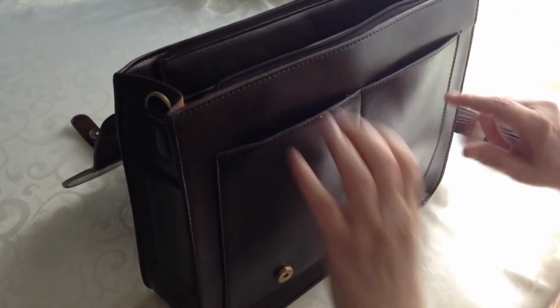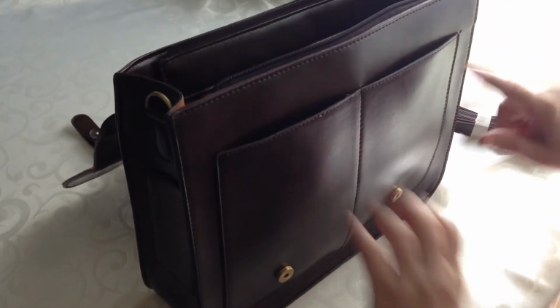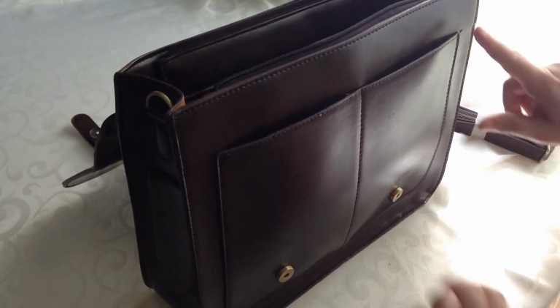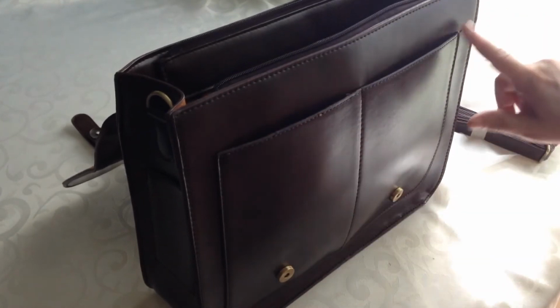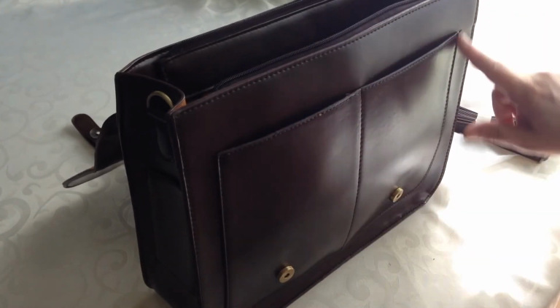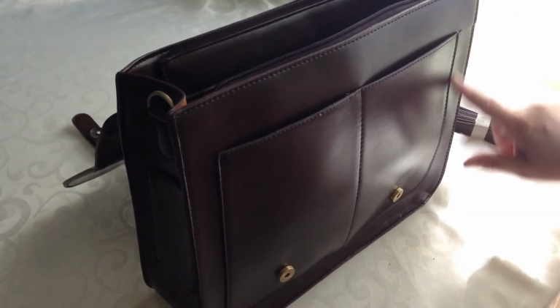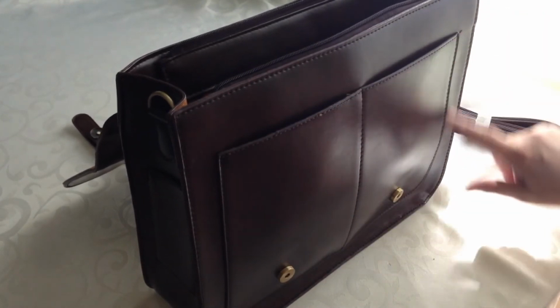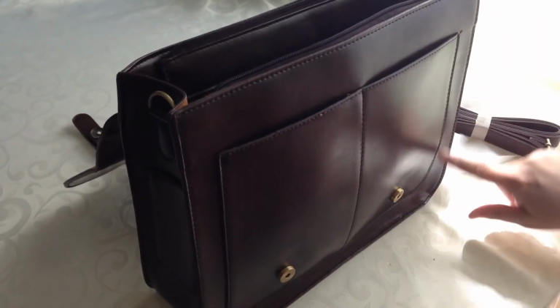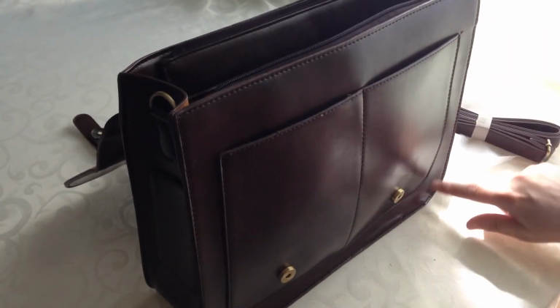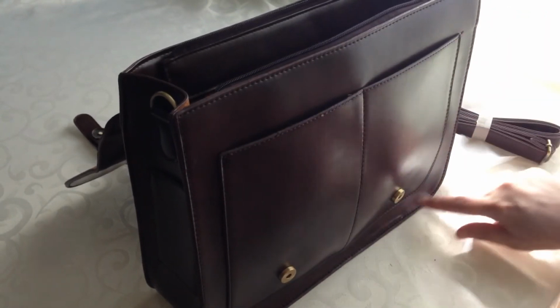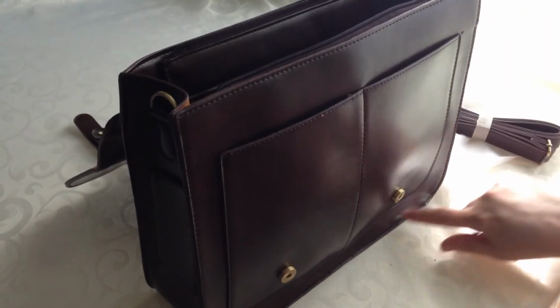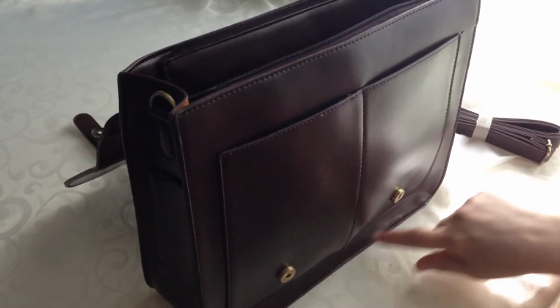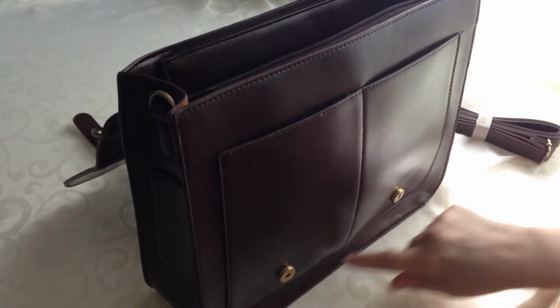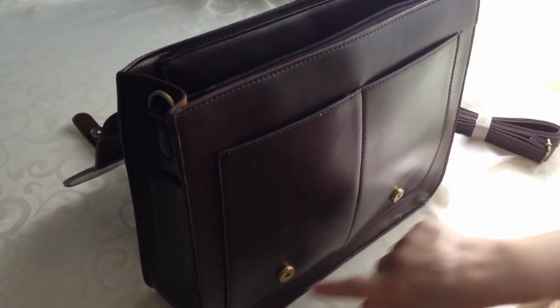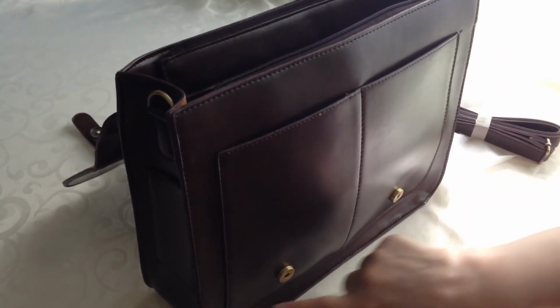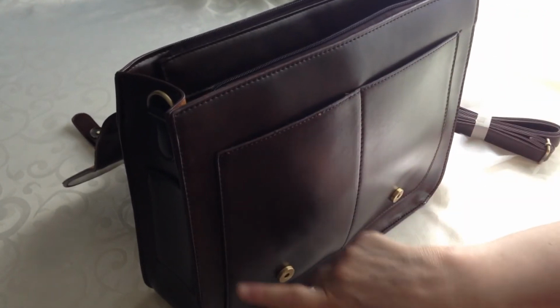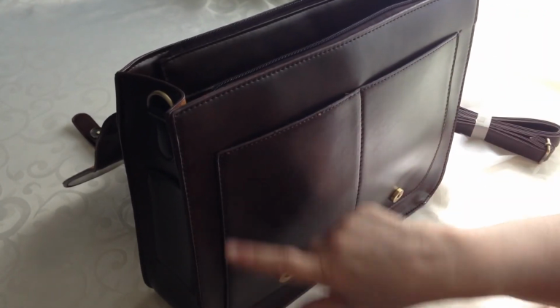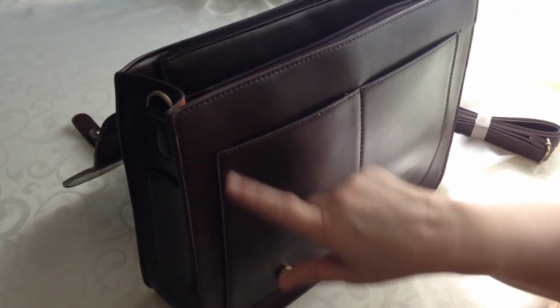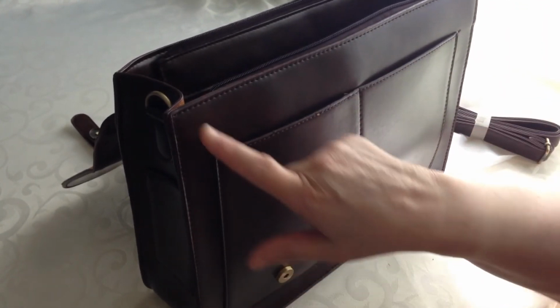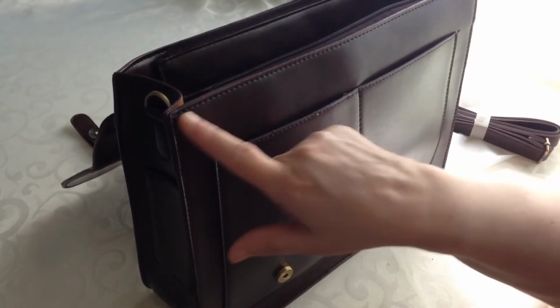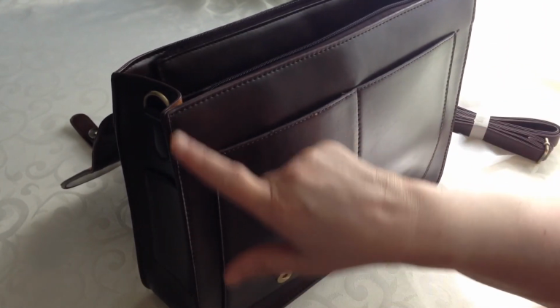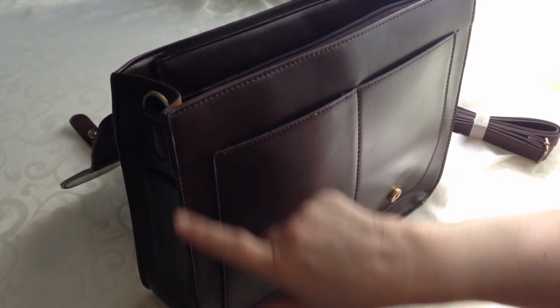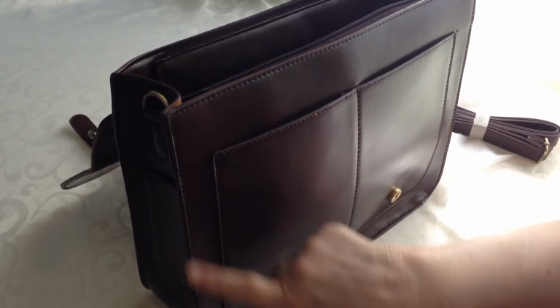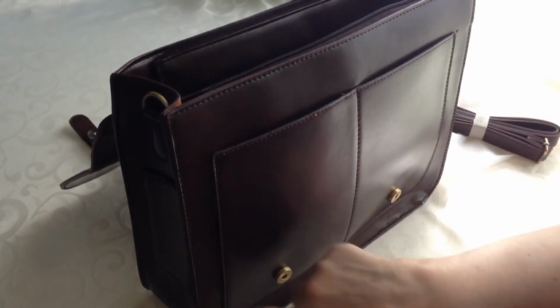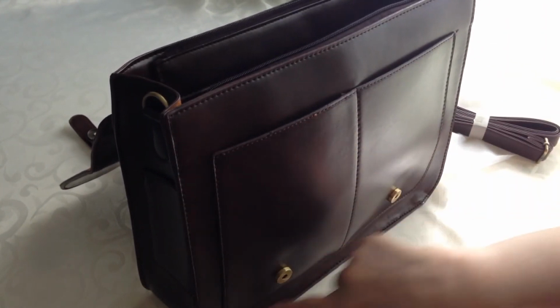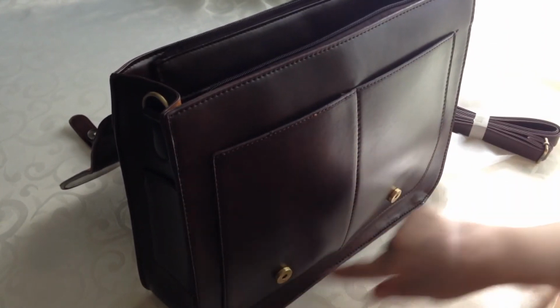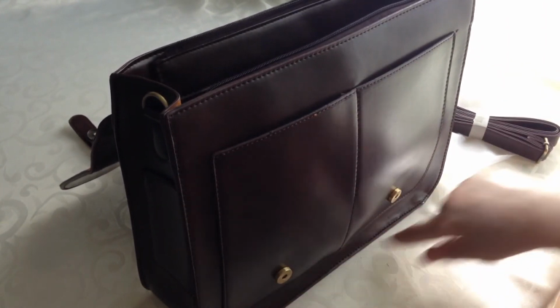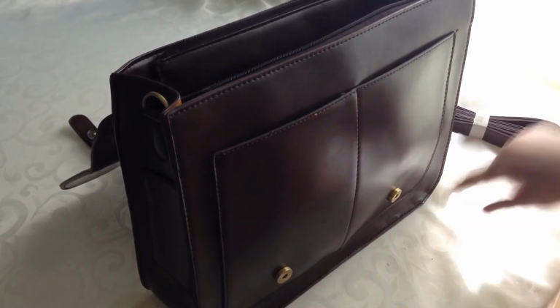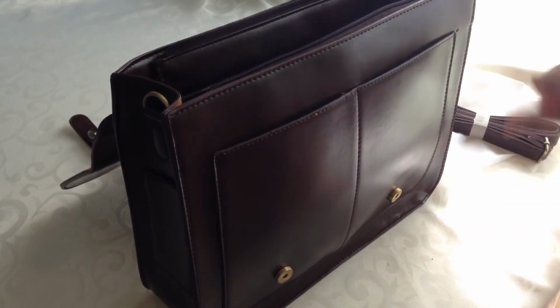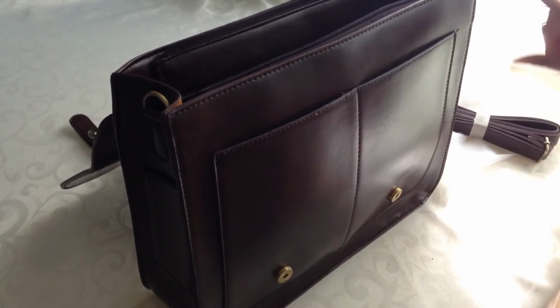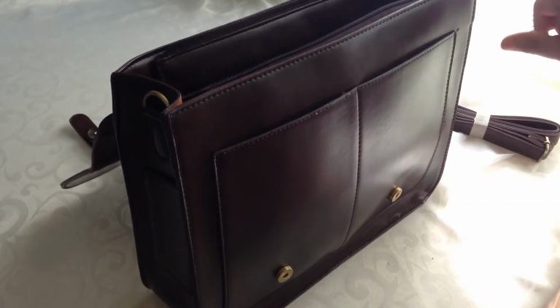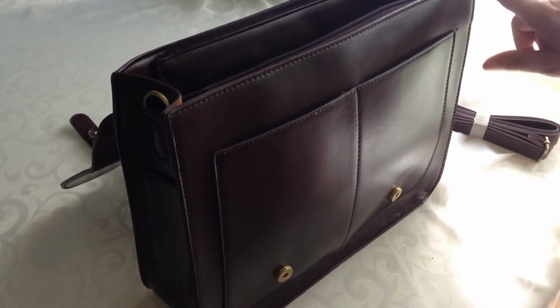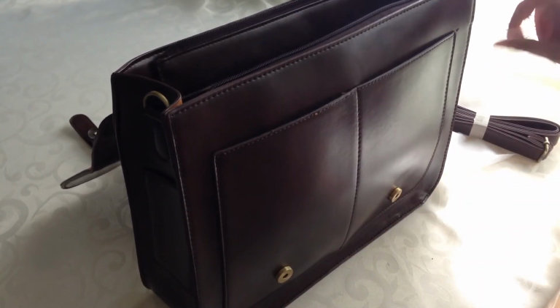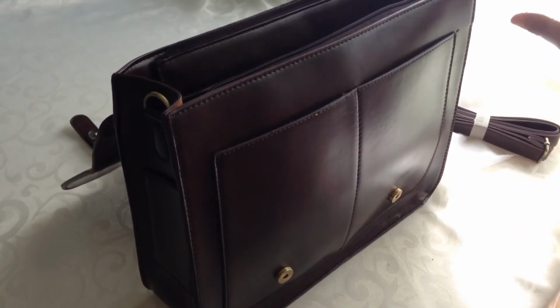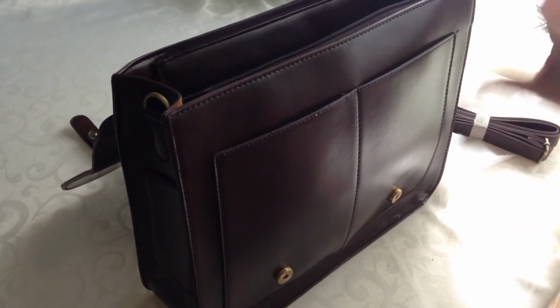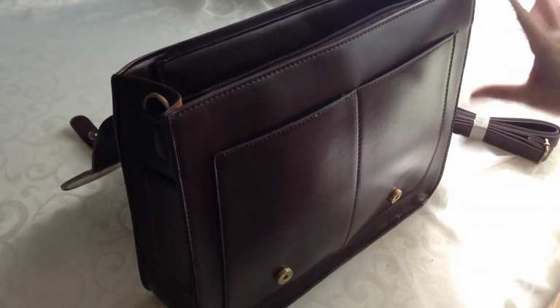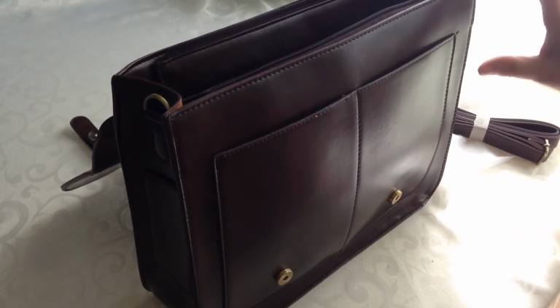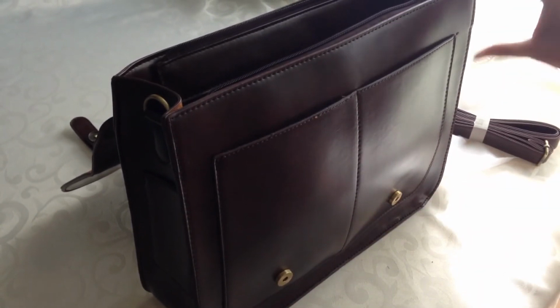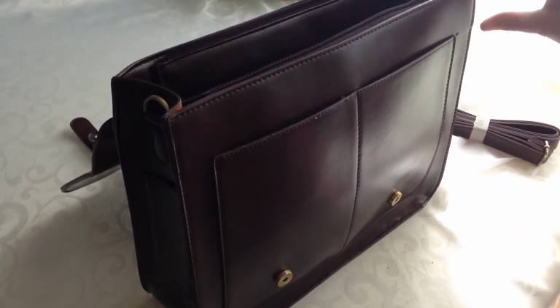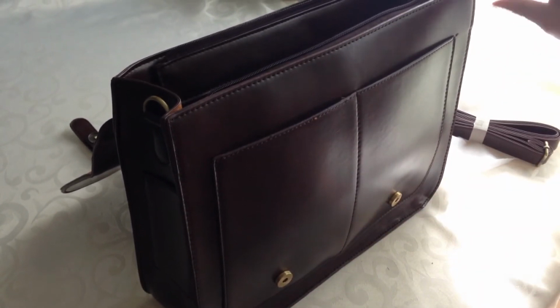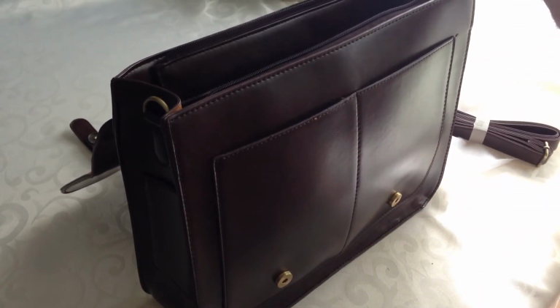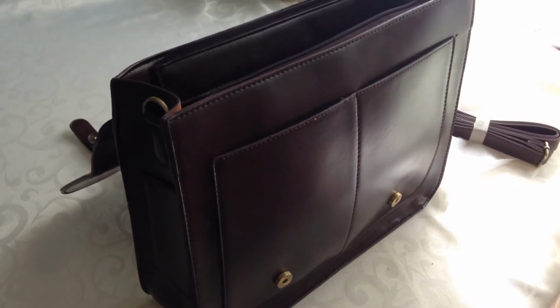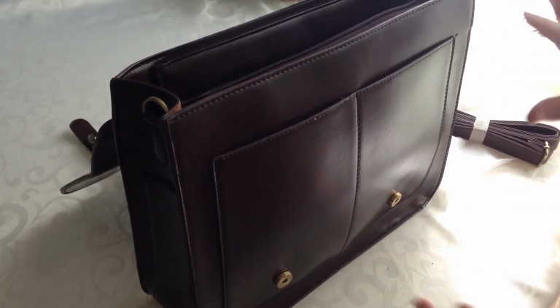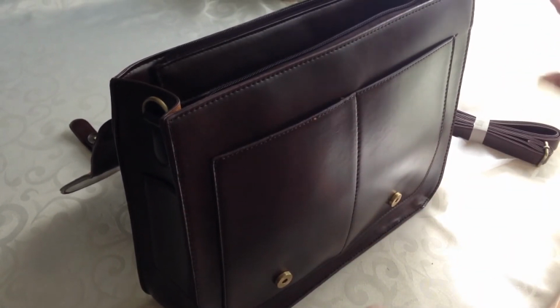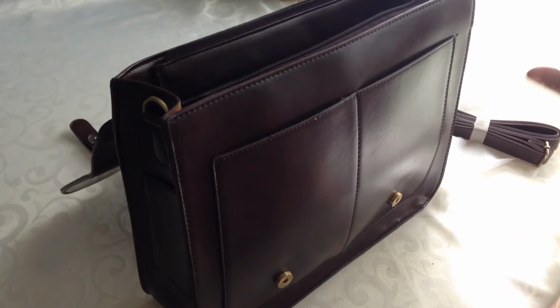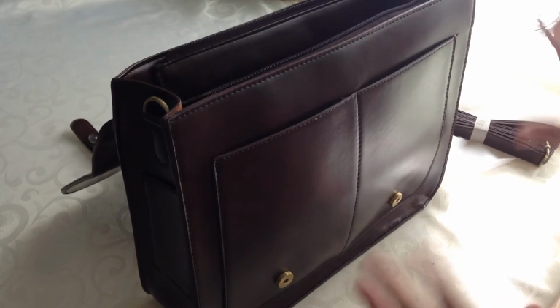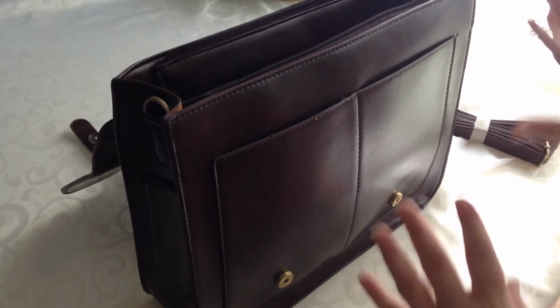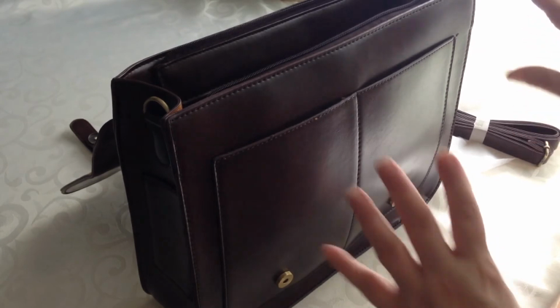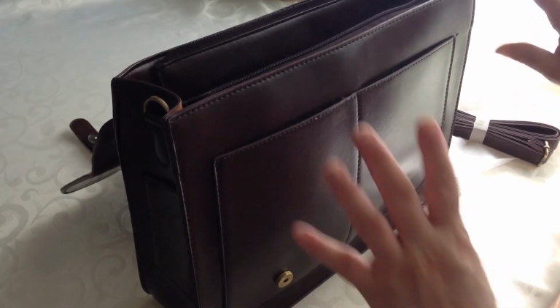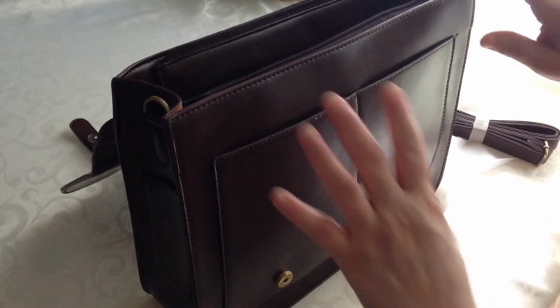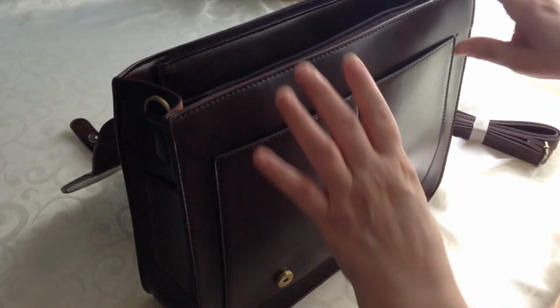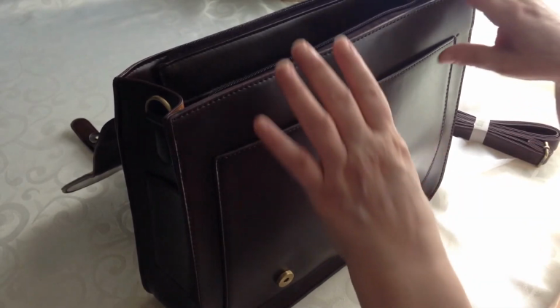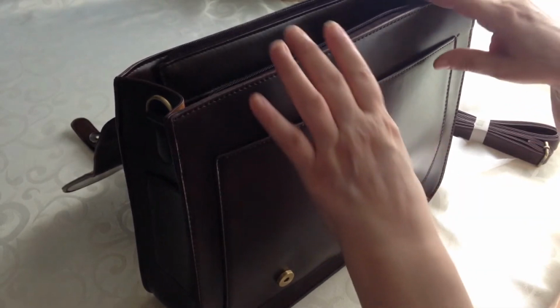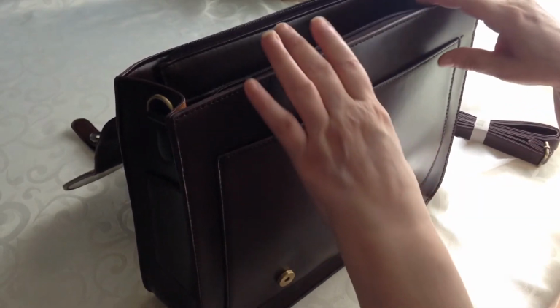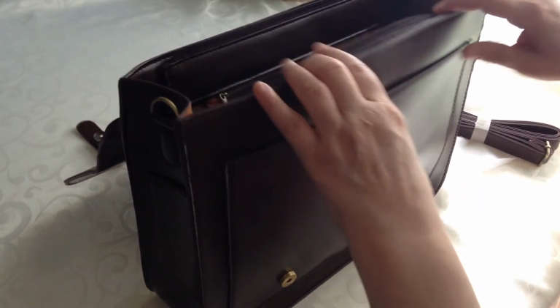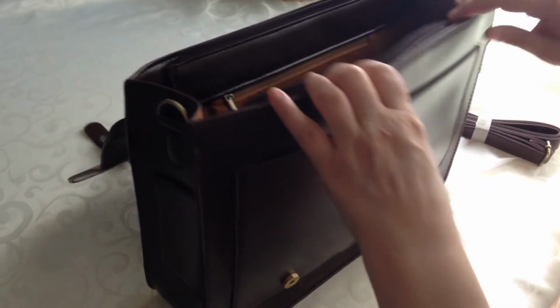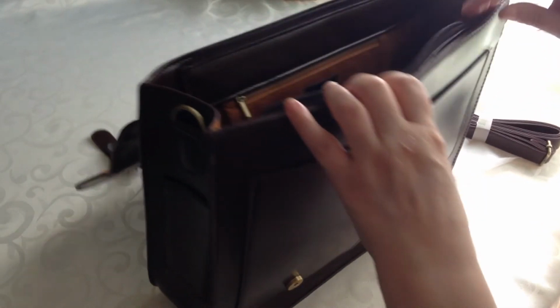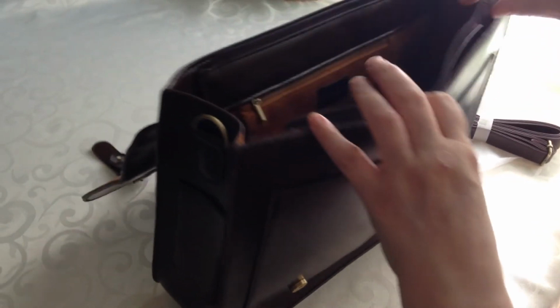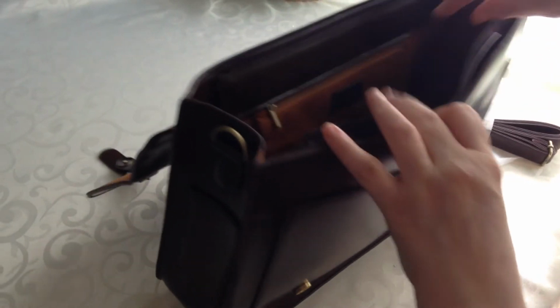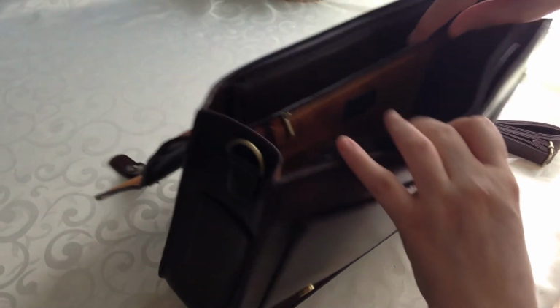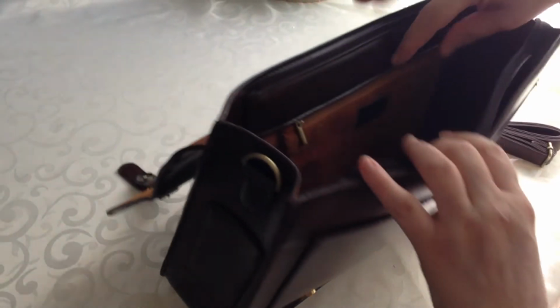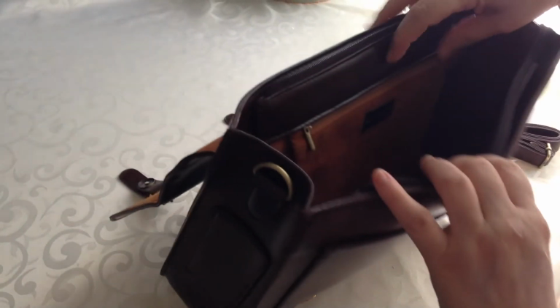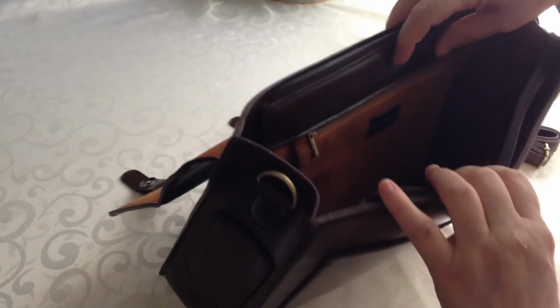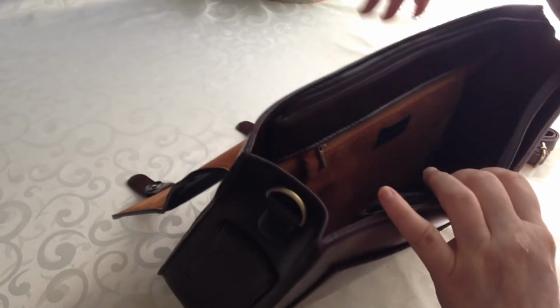The stitching is actually quite lovely throughout. It's nice and even, and there don't appear to be any problems with it.